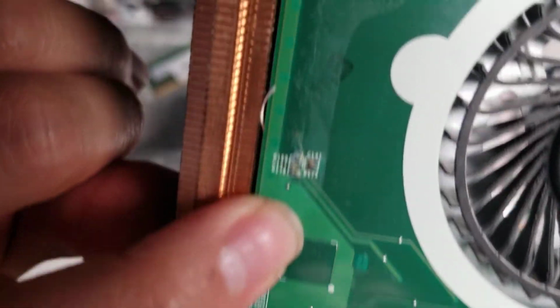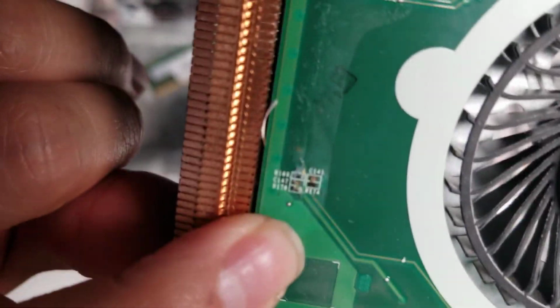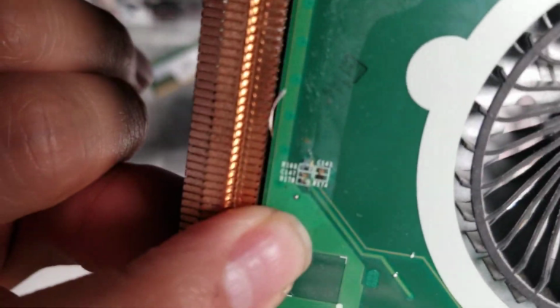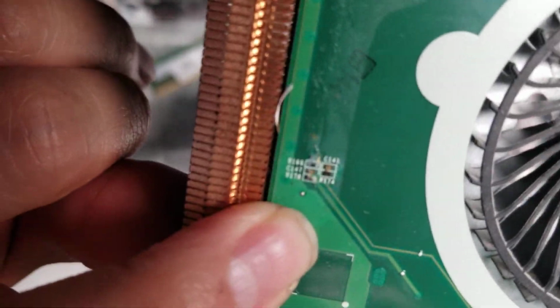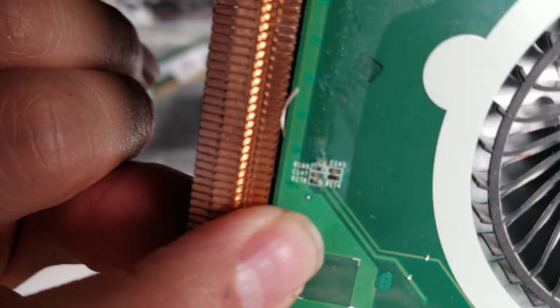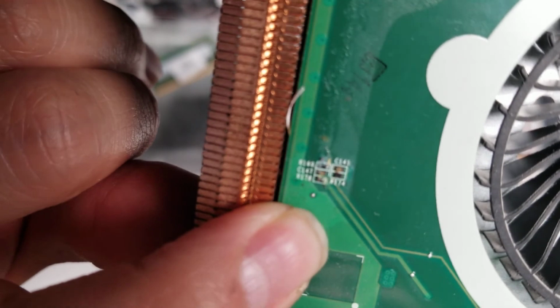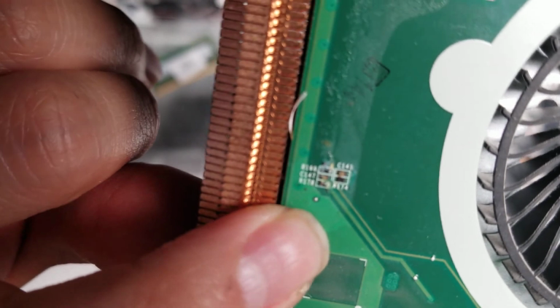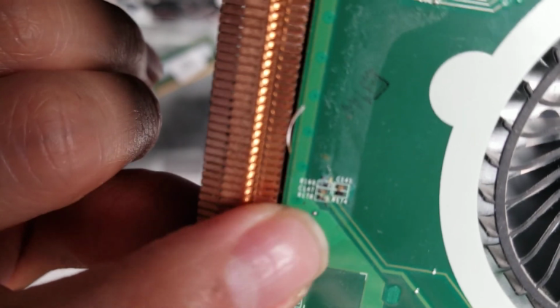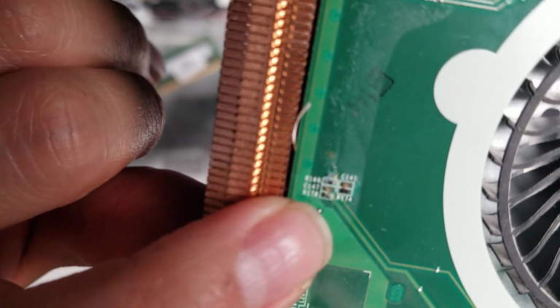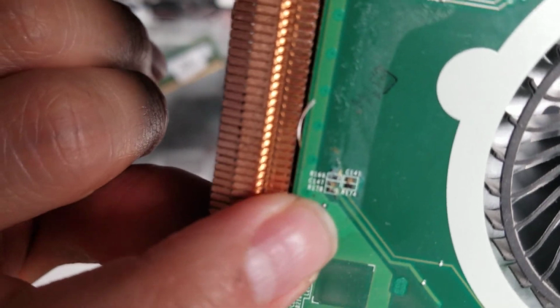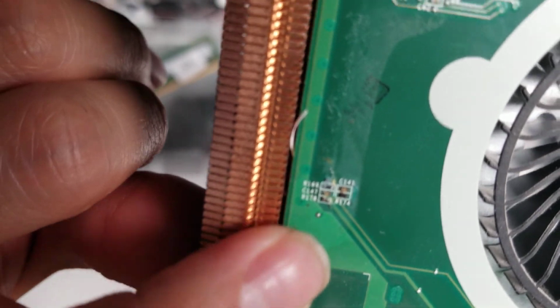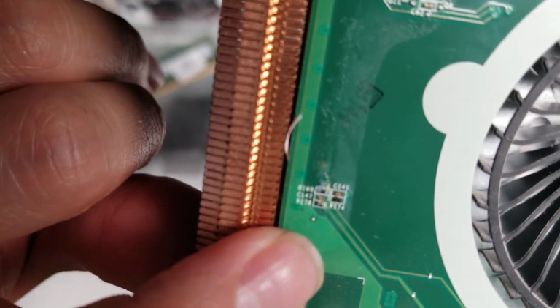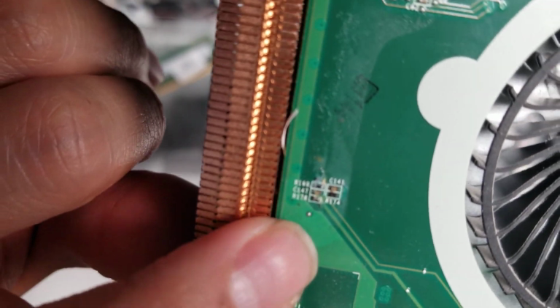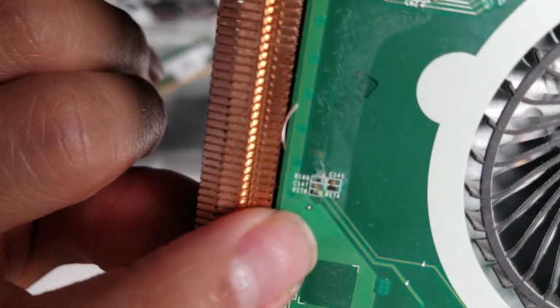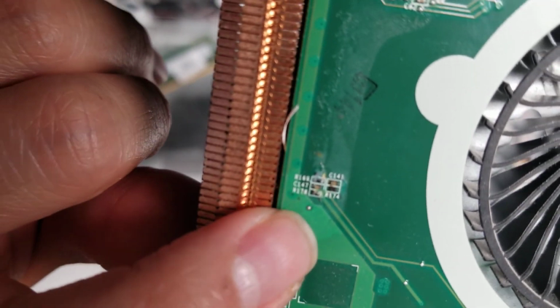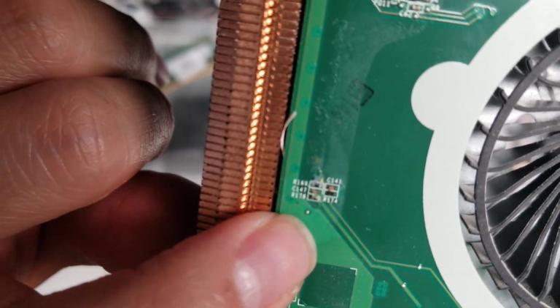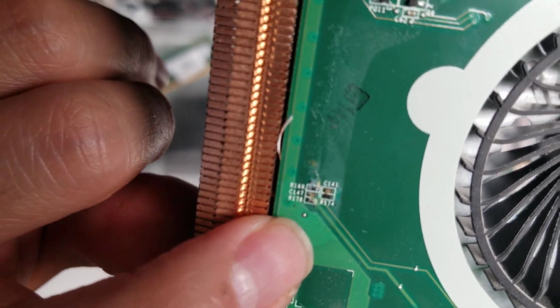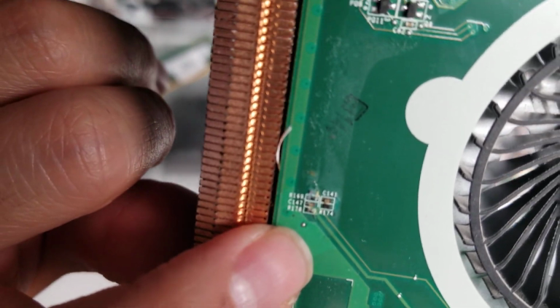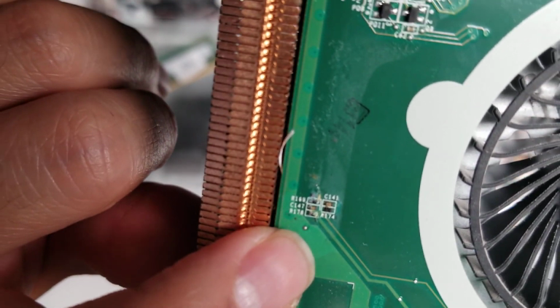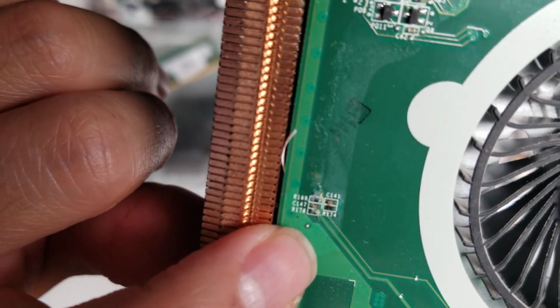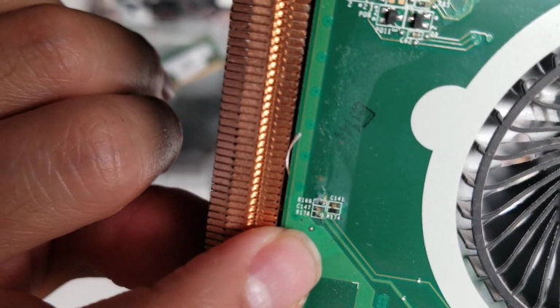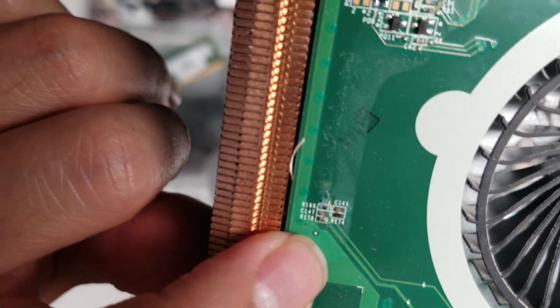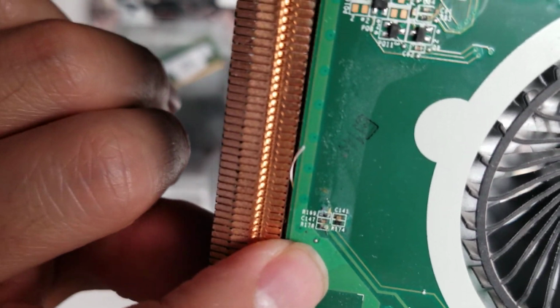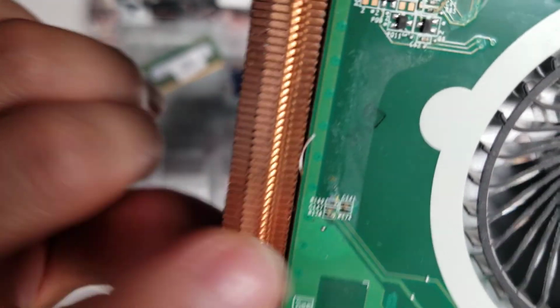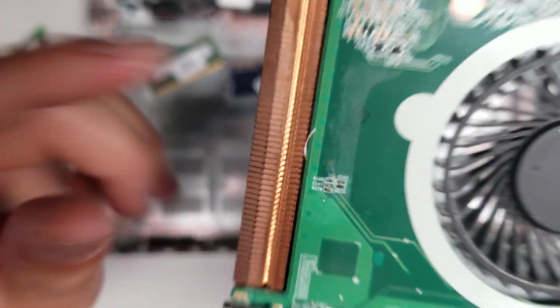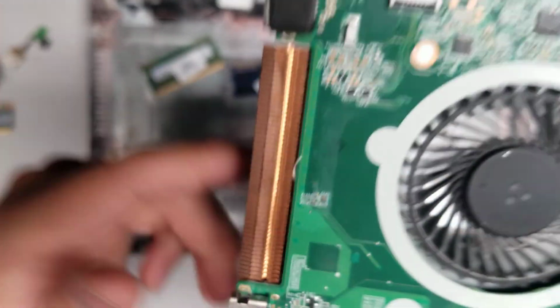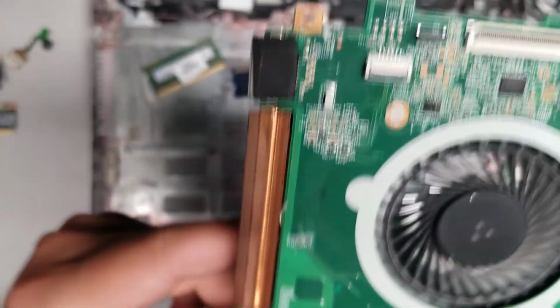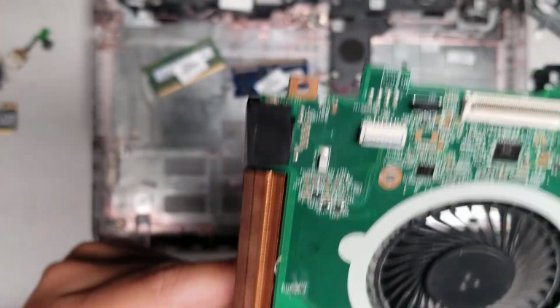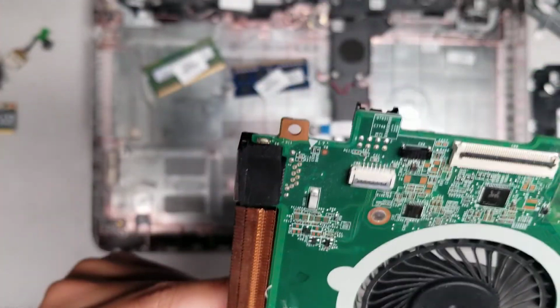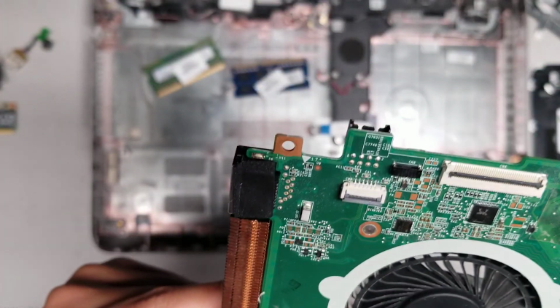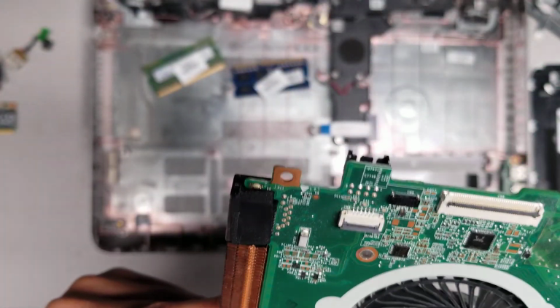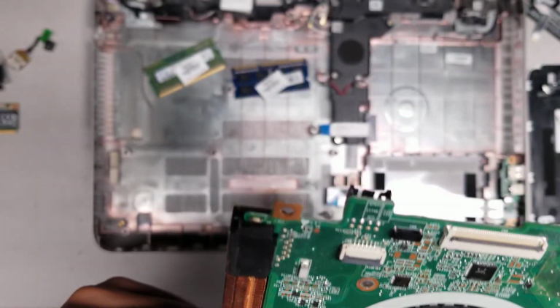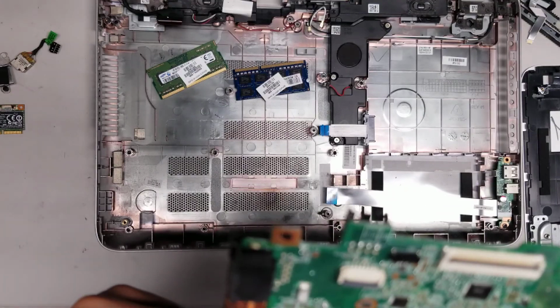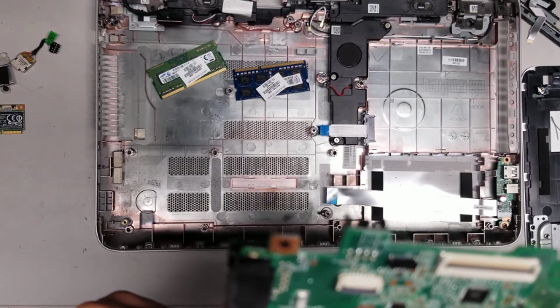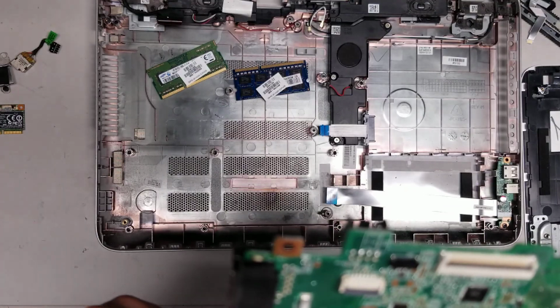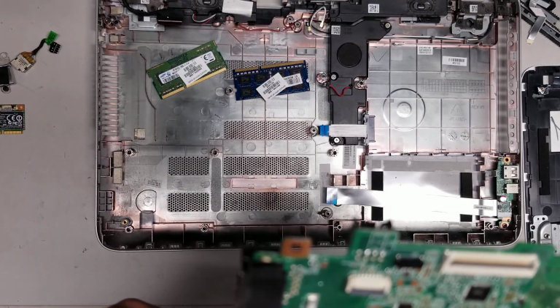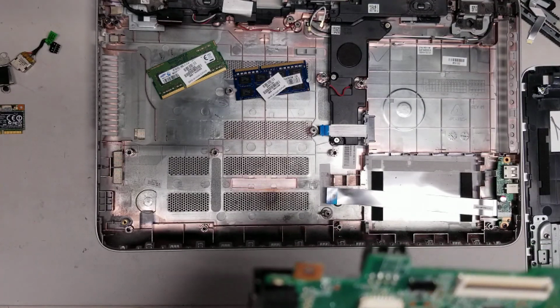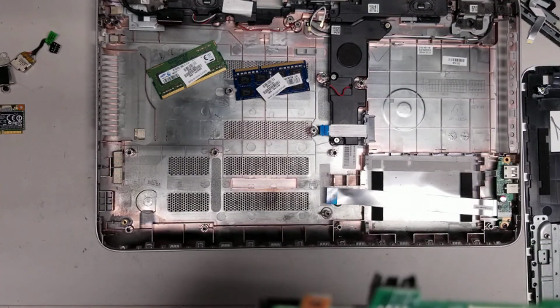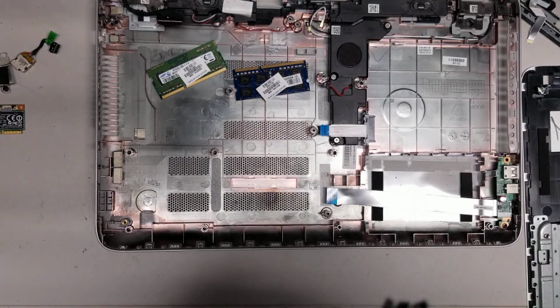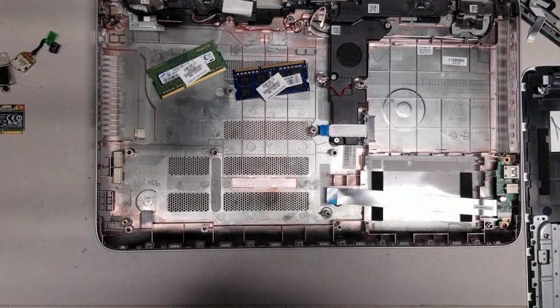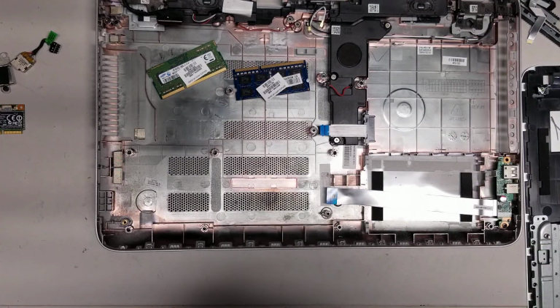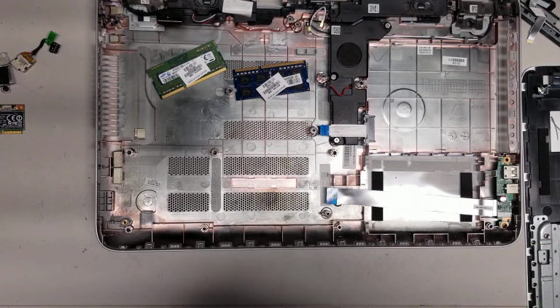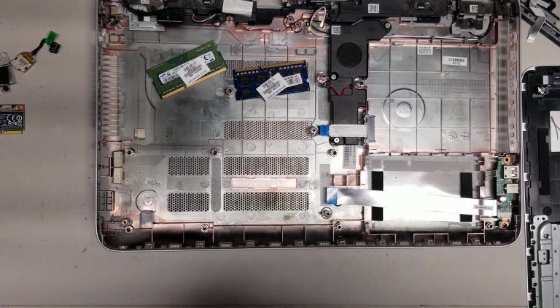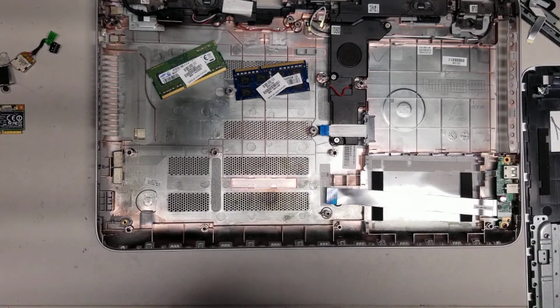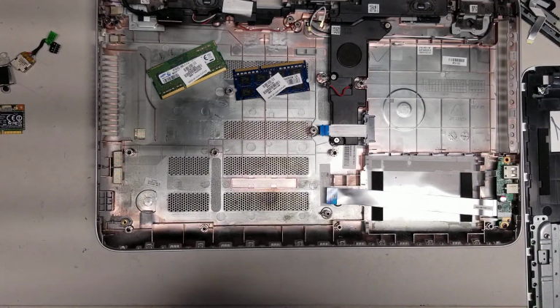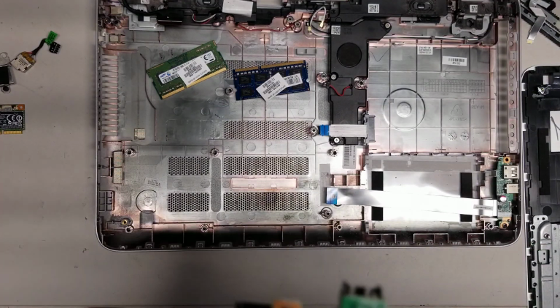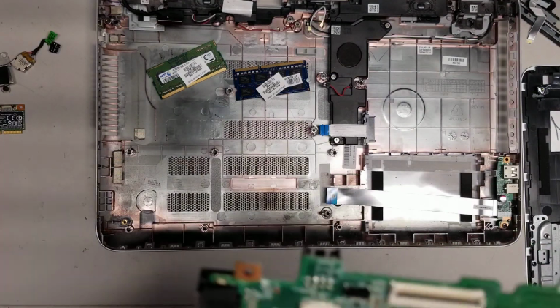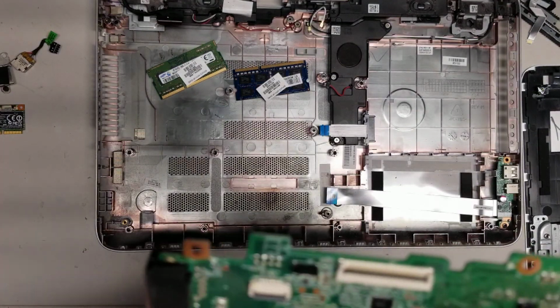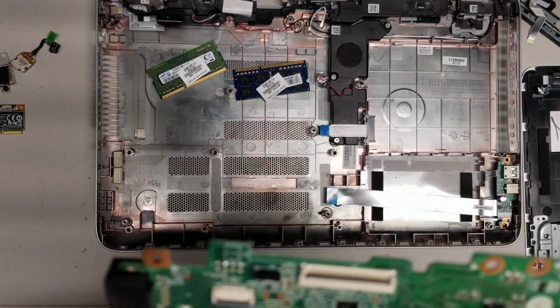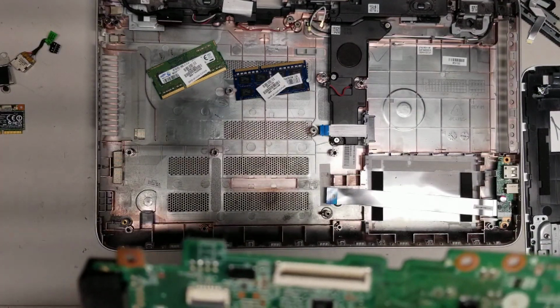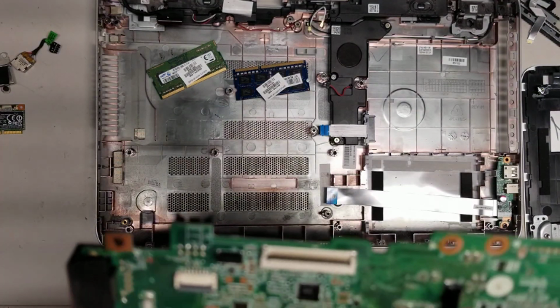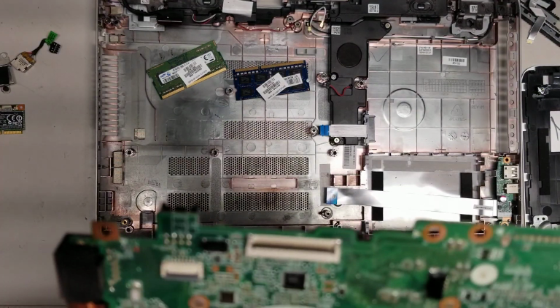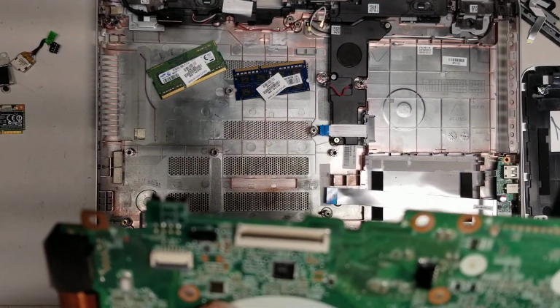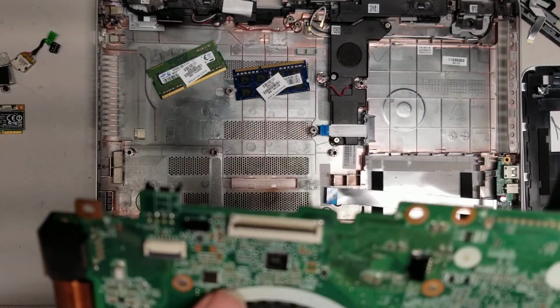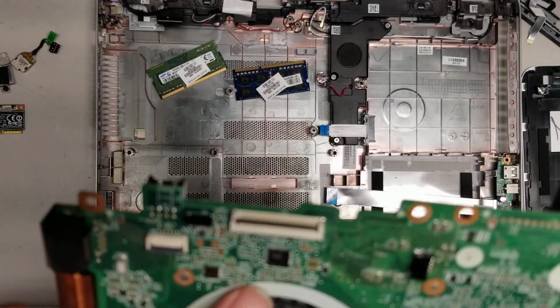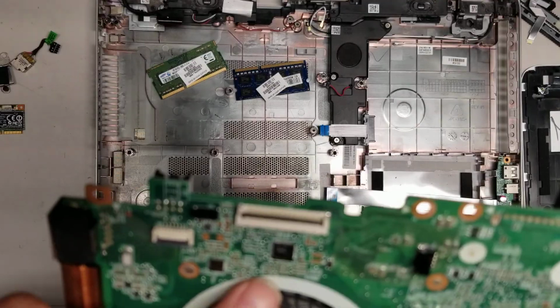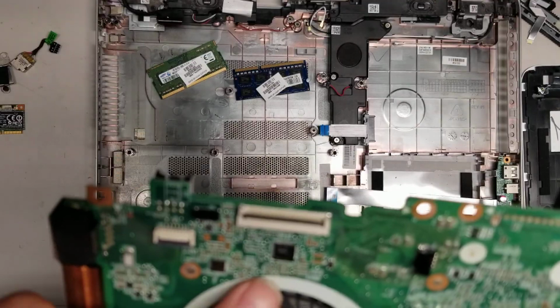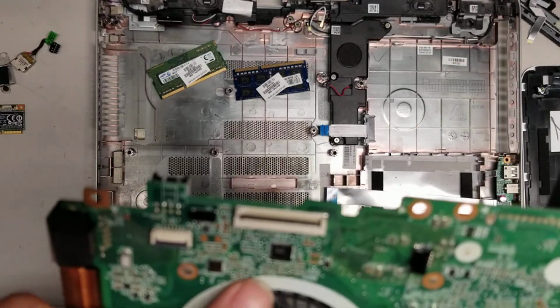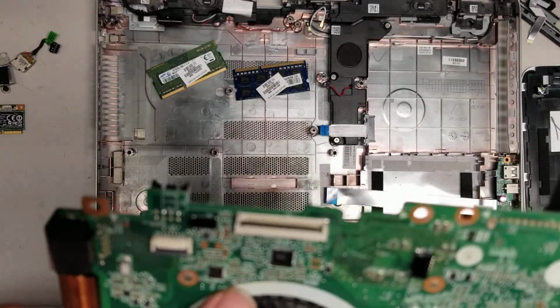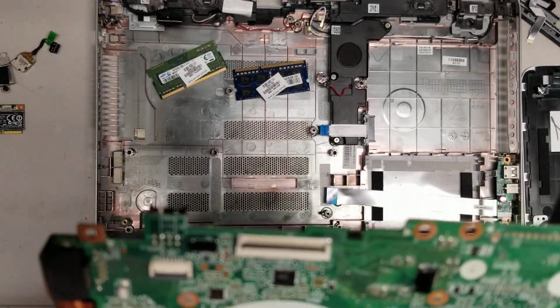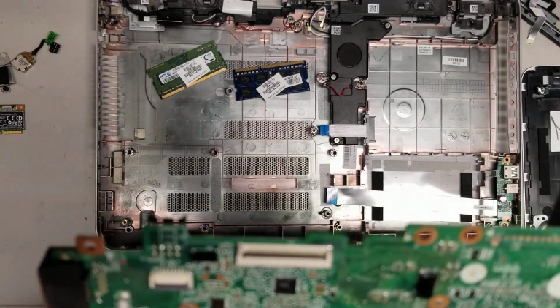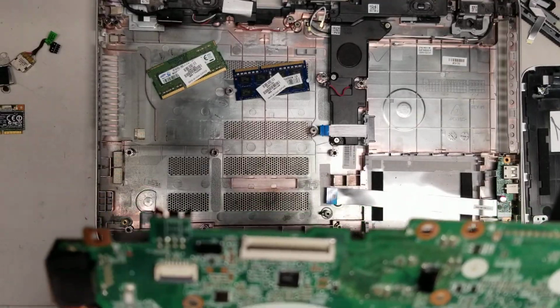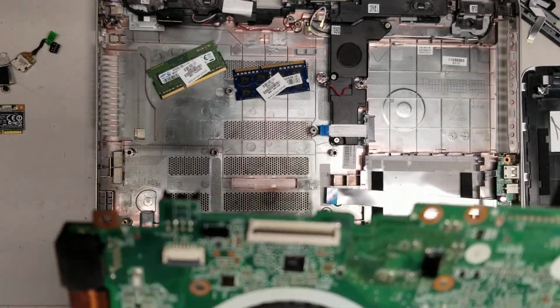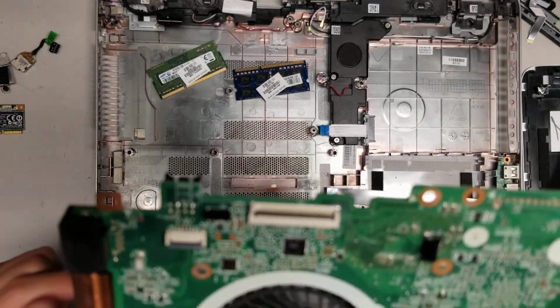It looks like these little chips got burnt. And then this stuff is also kind of damaged.